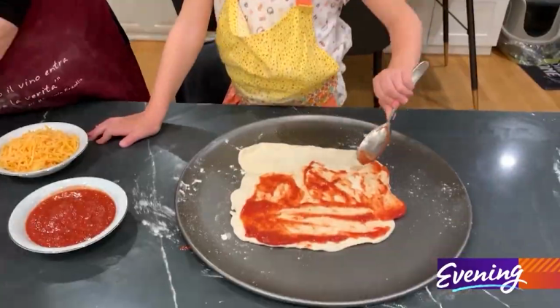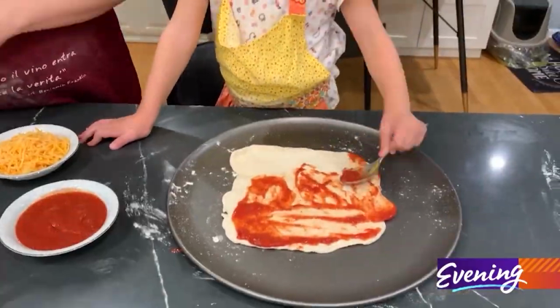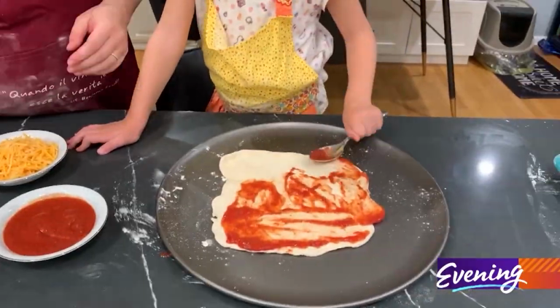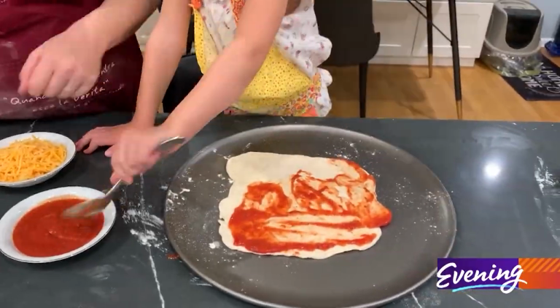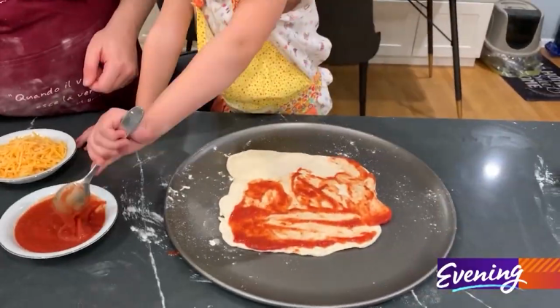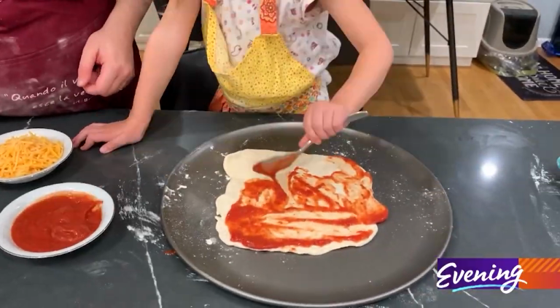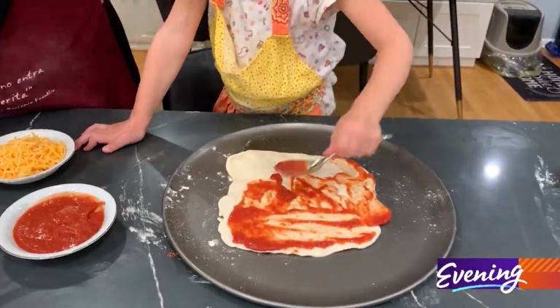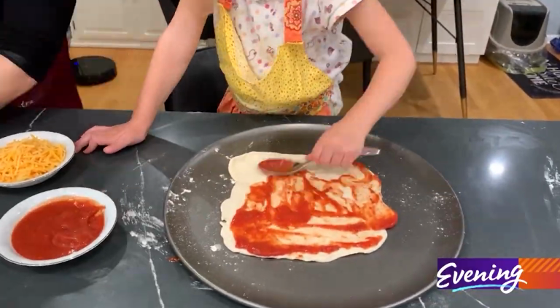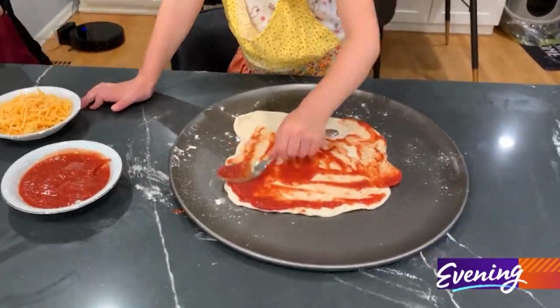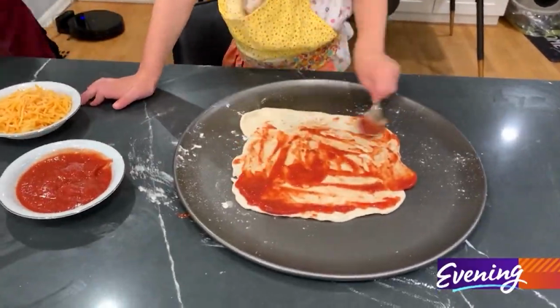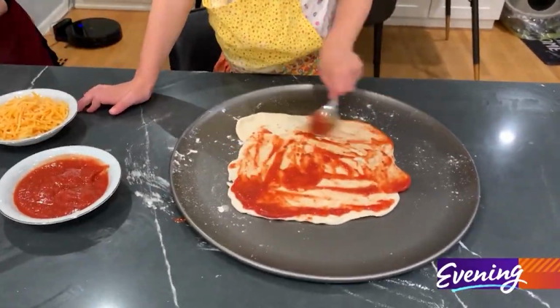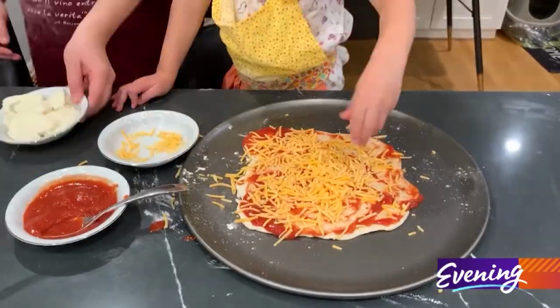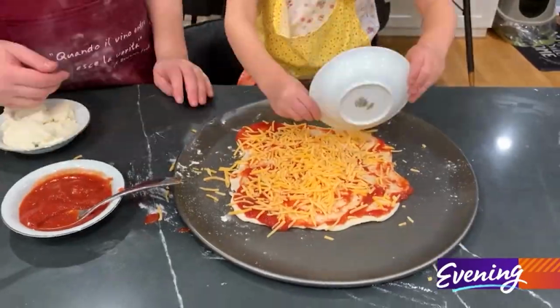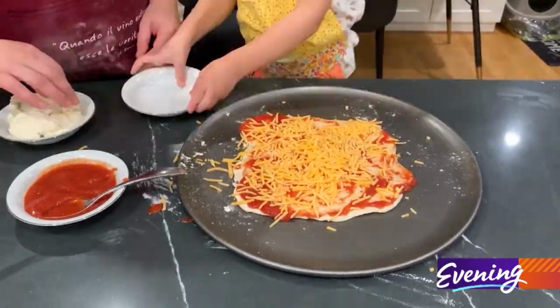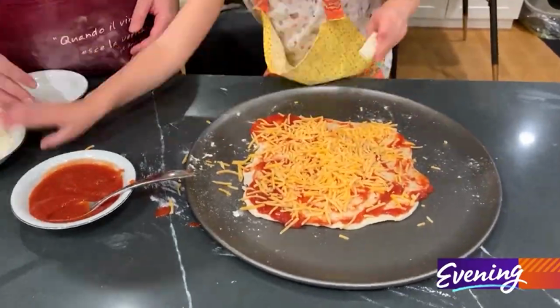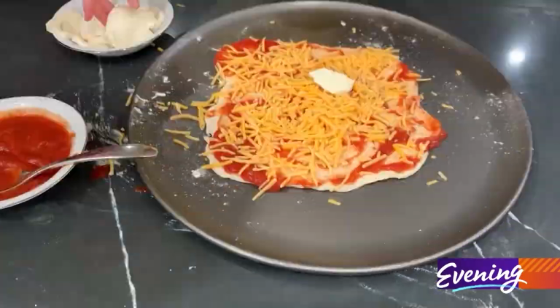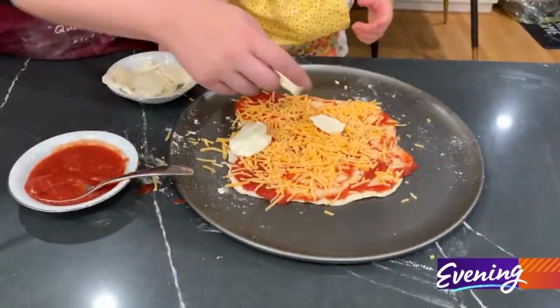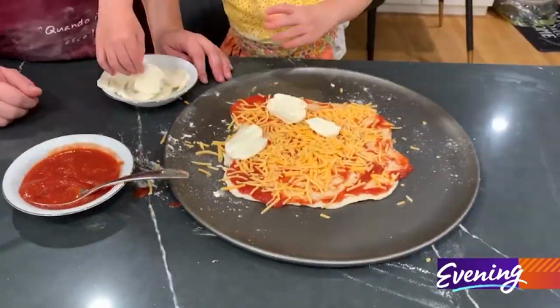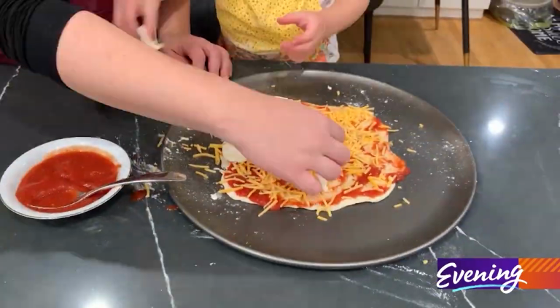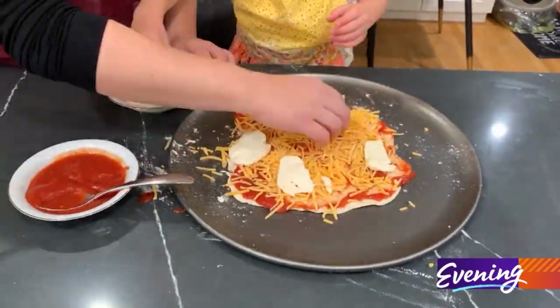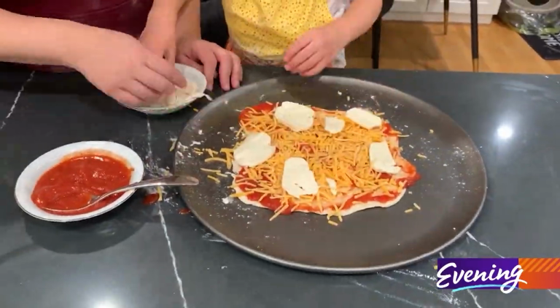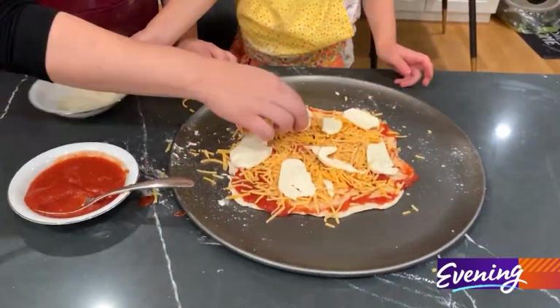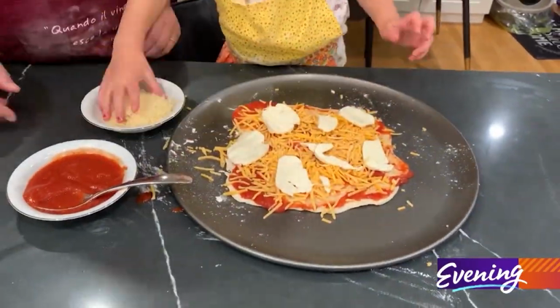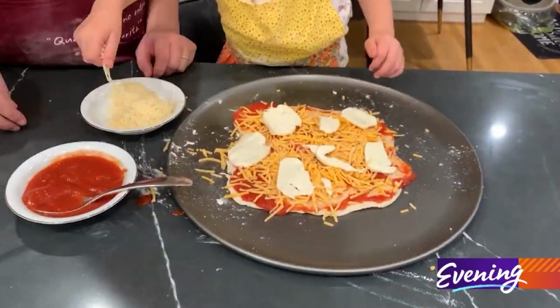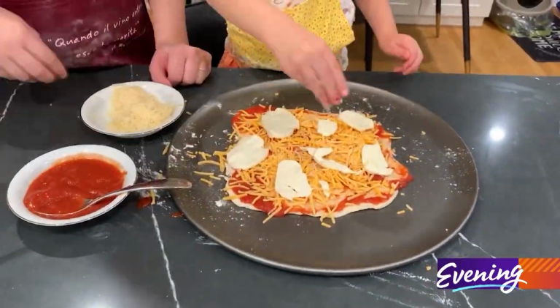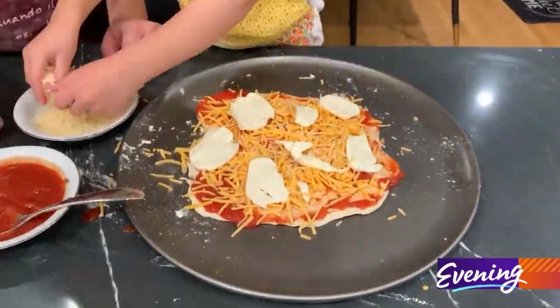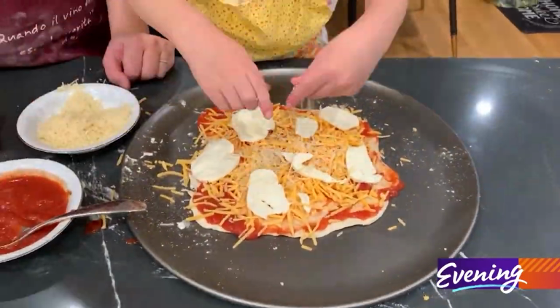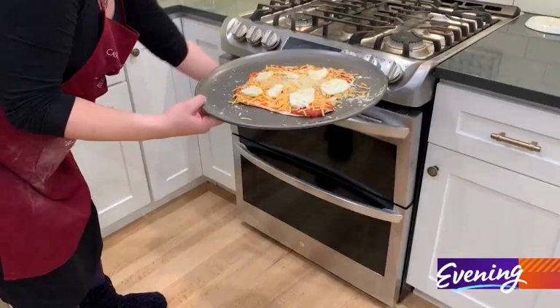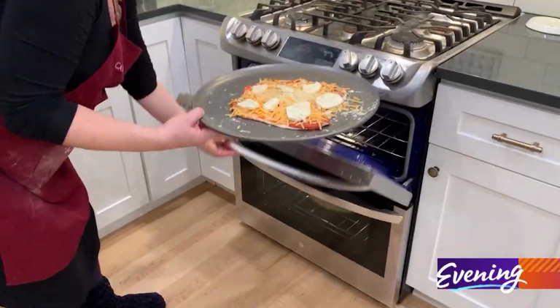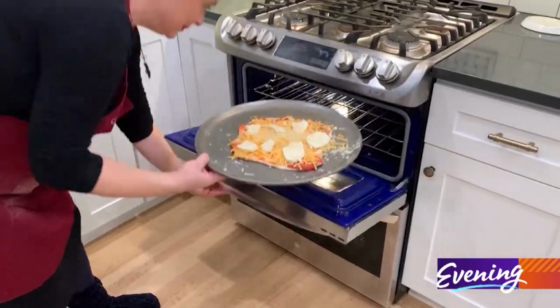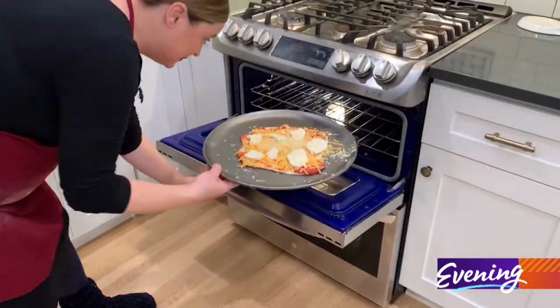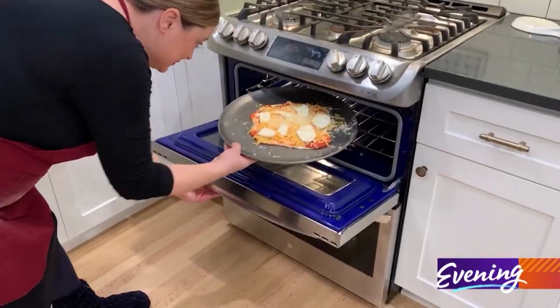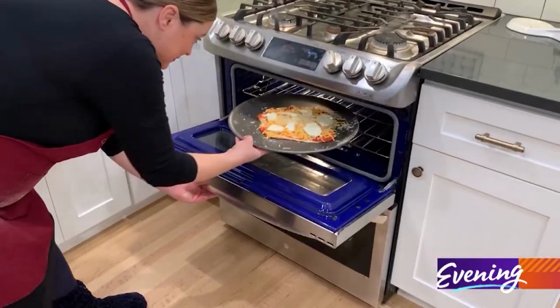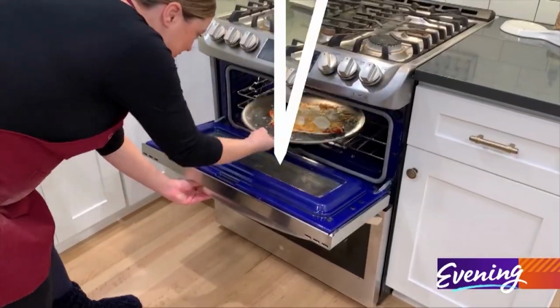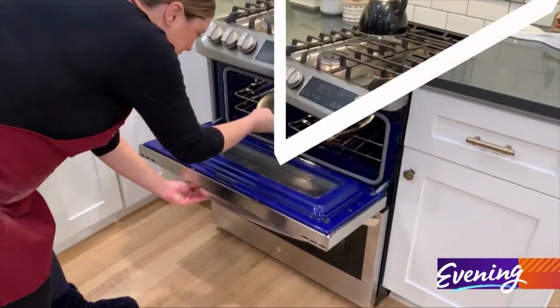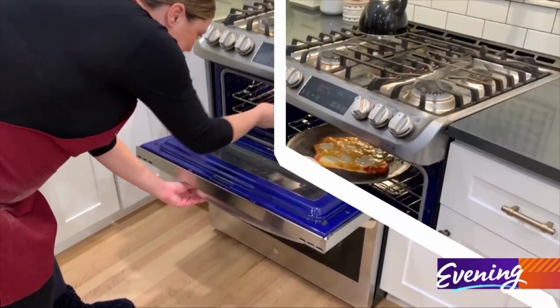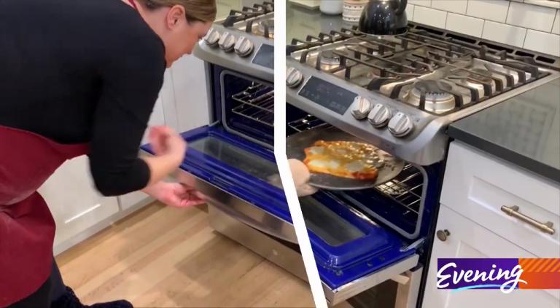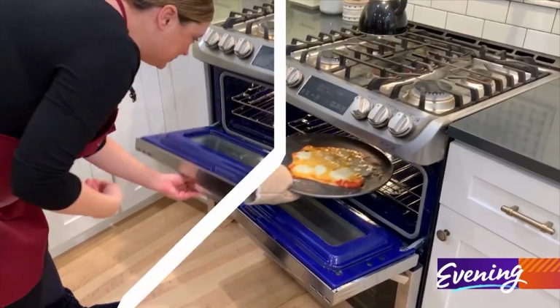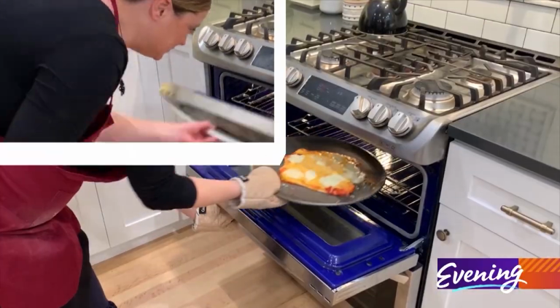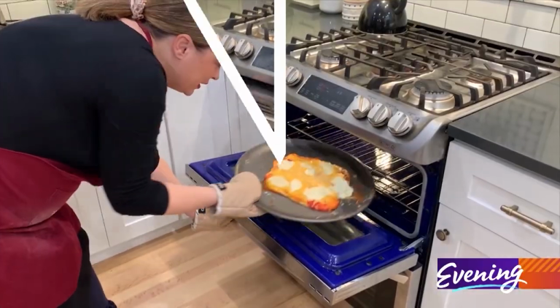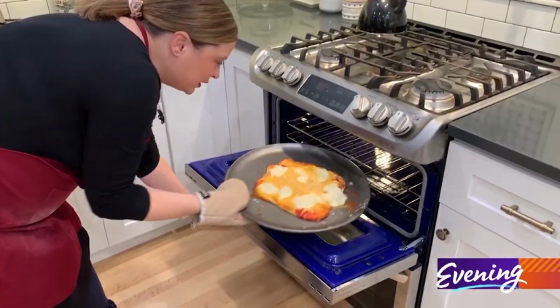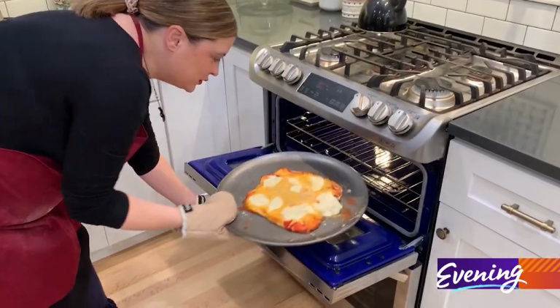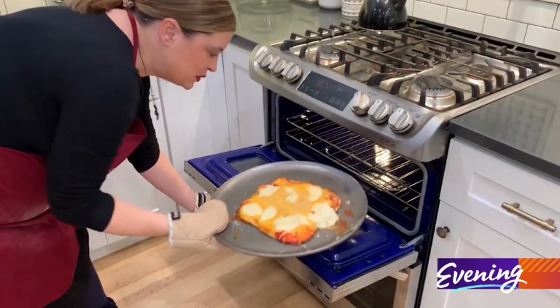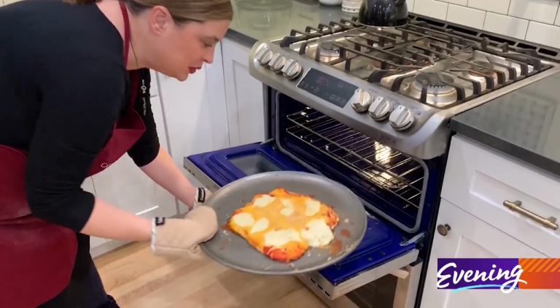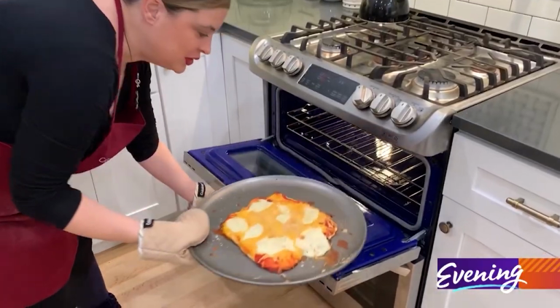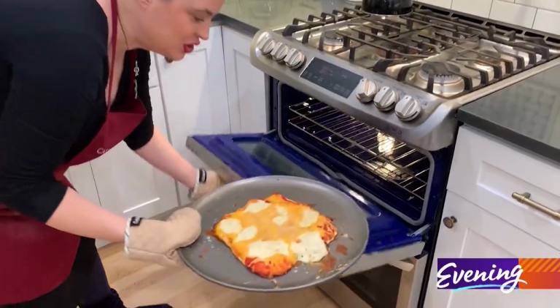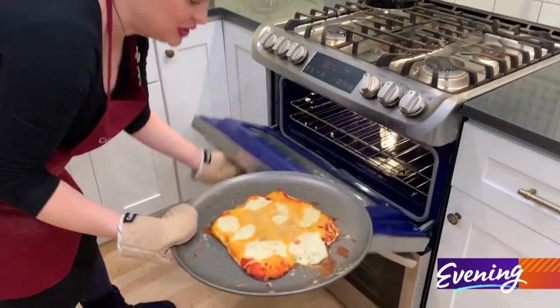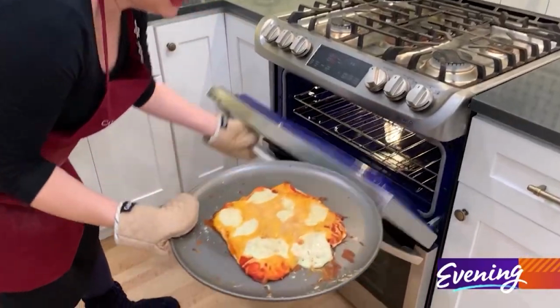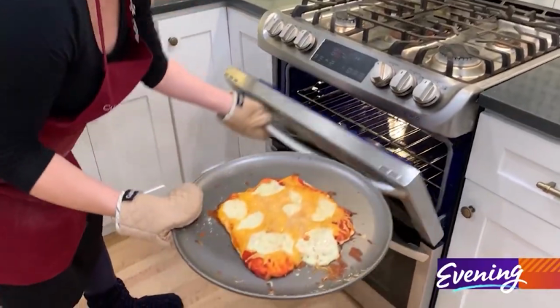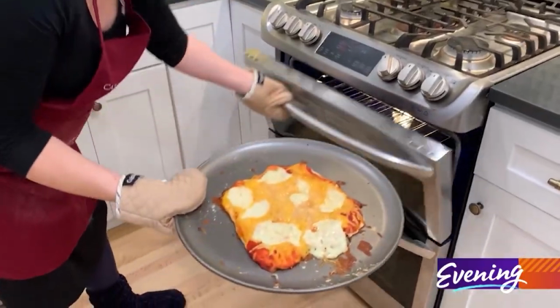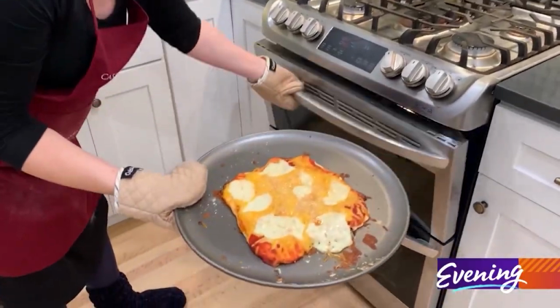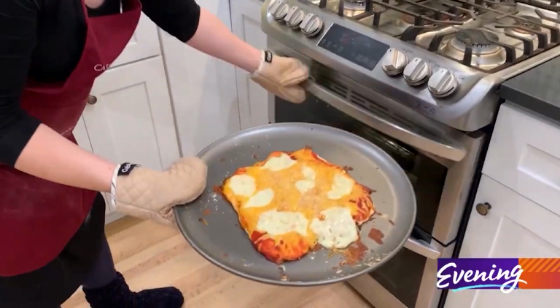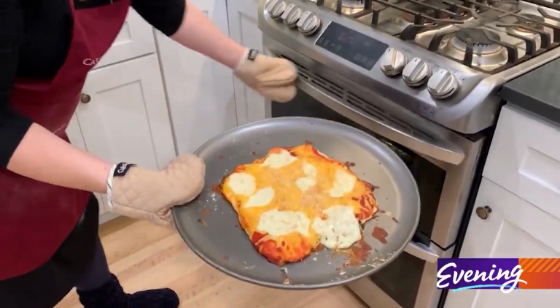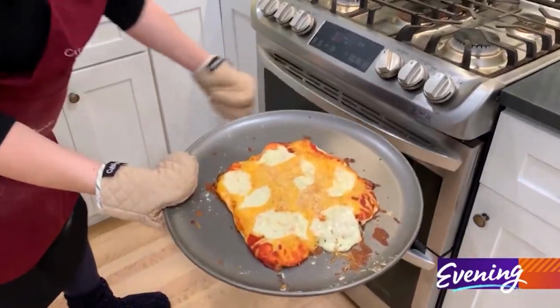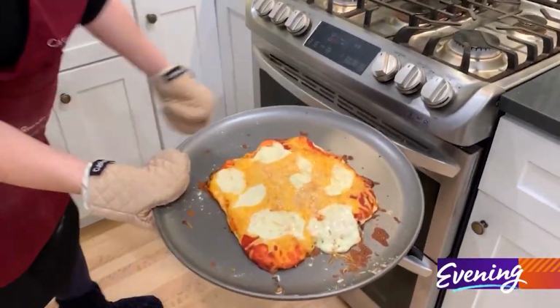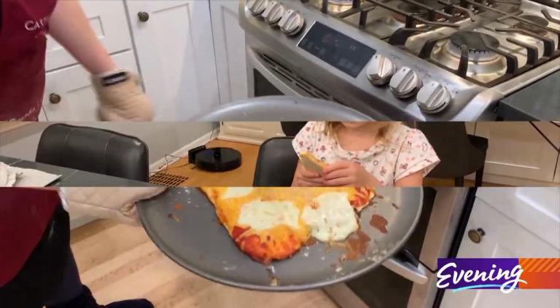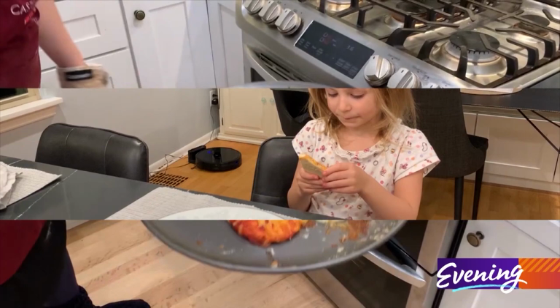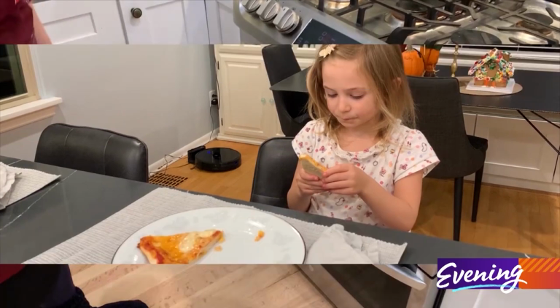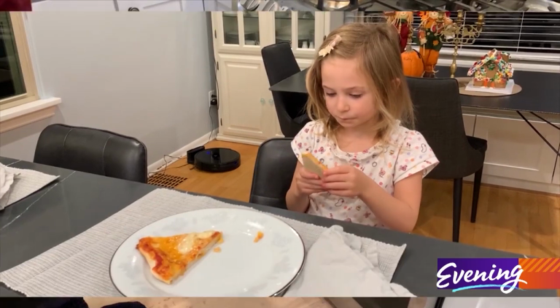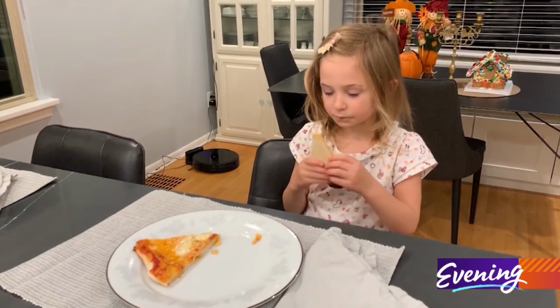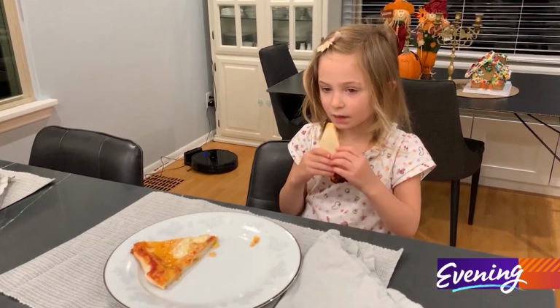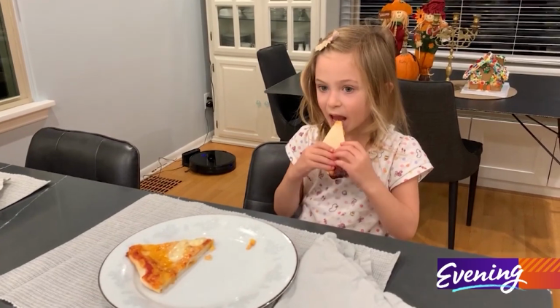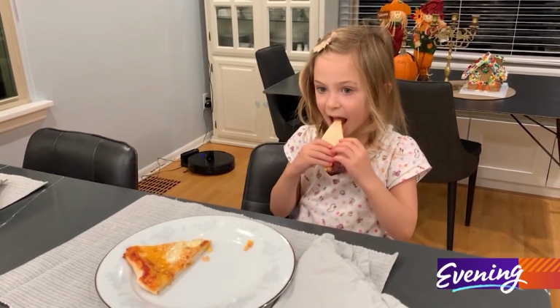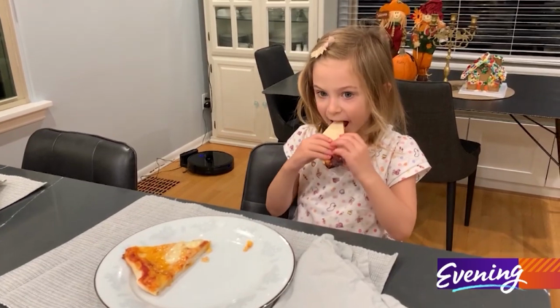What kid doesn't like pizza? It's pretty cheesy!